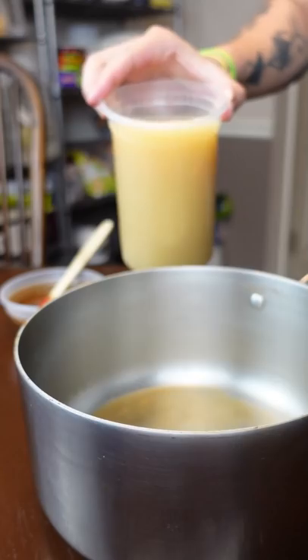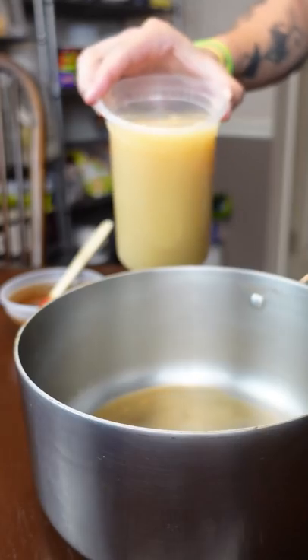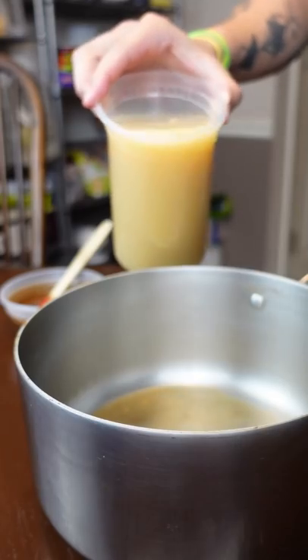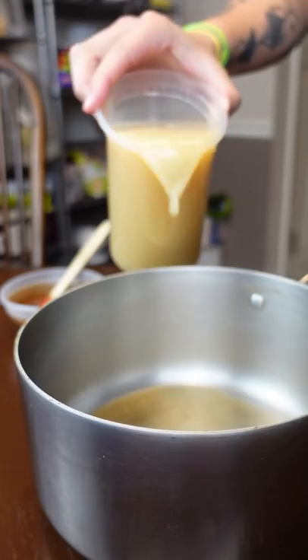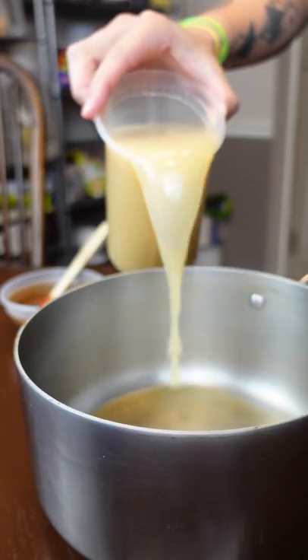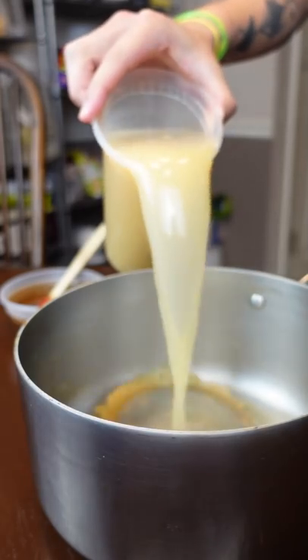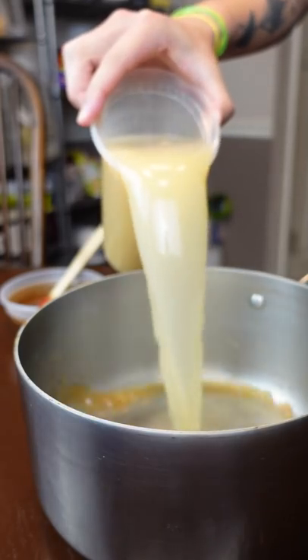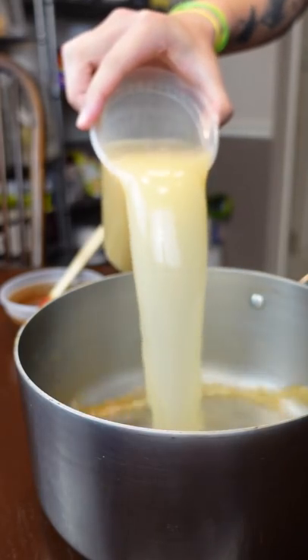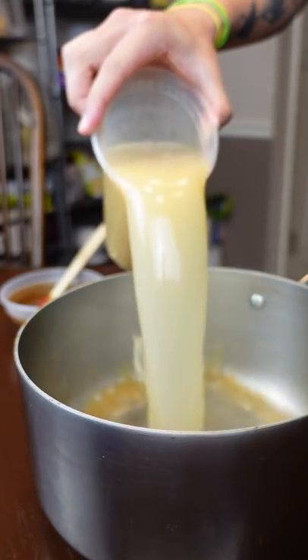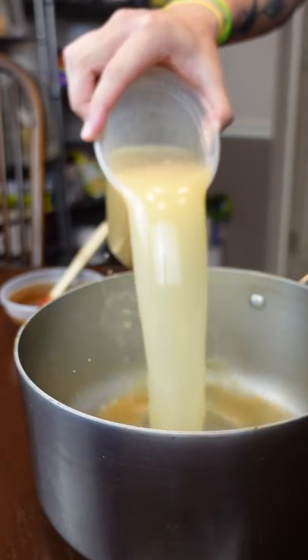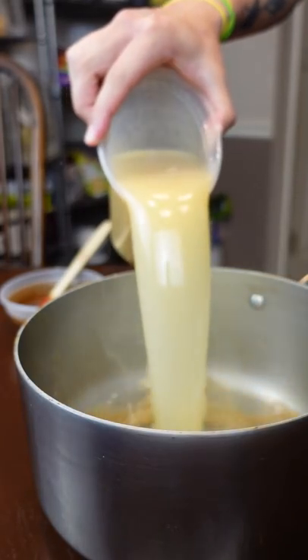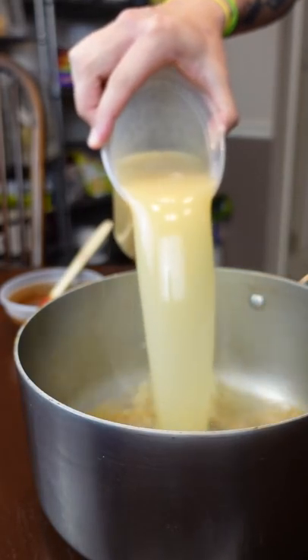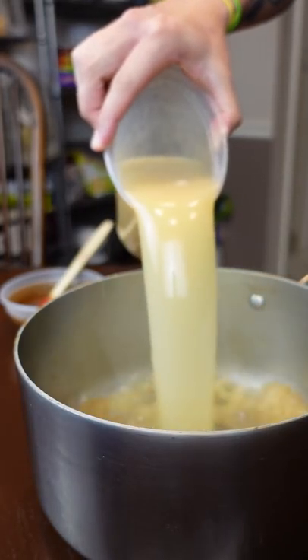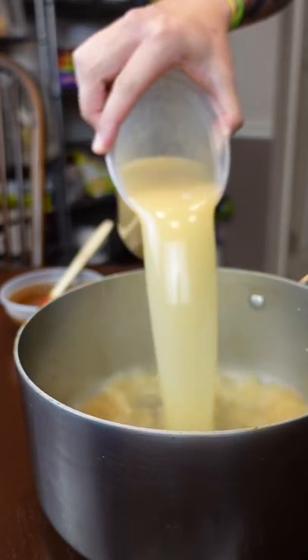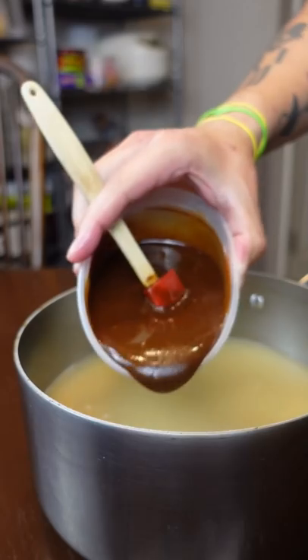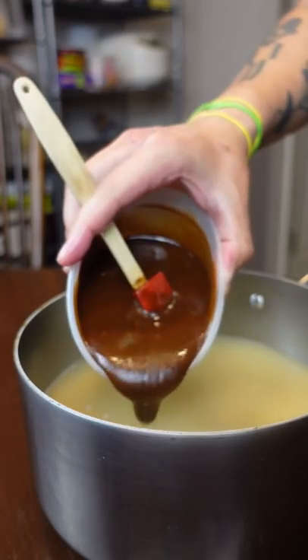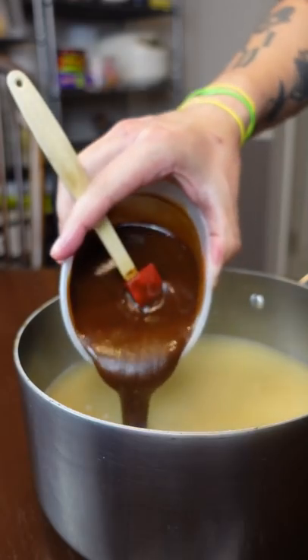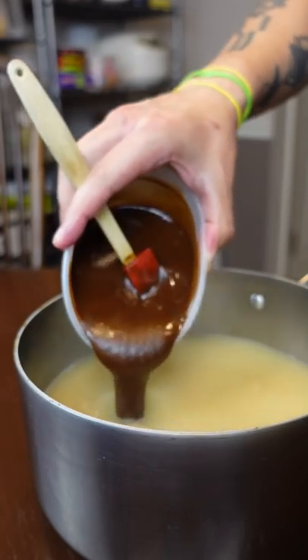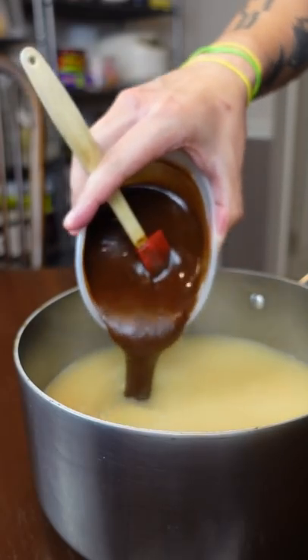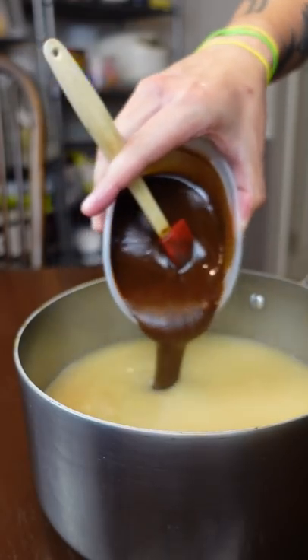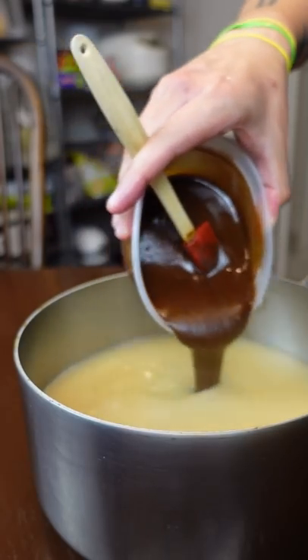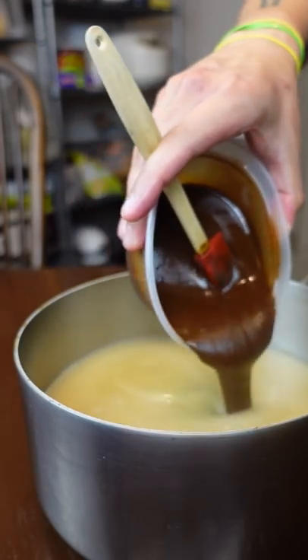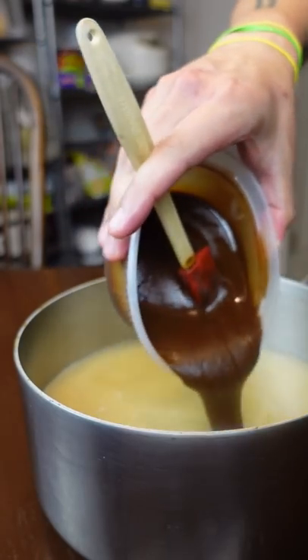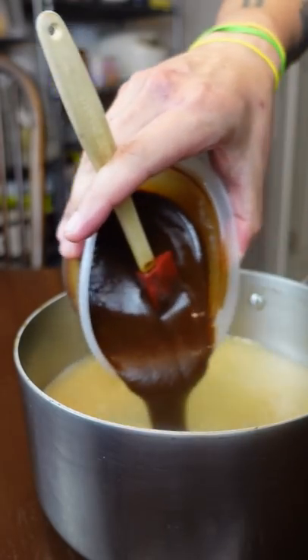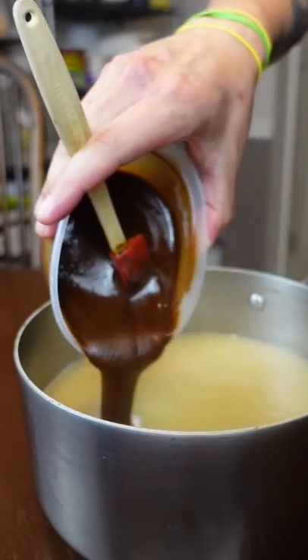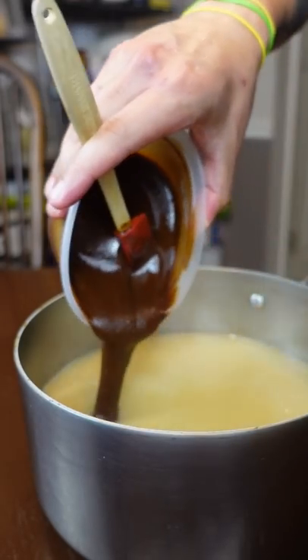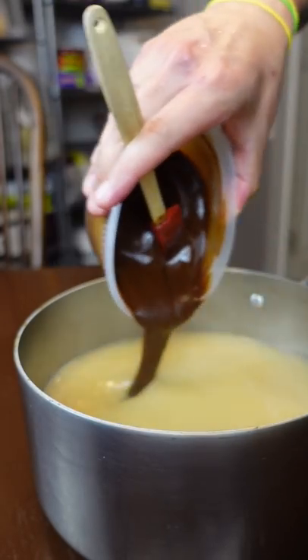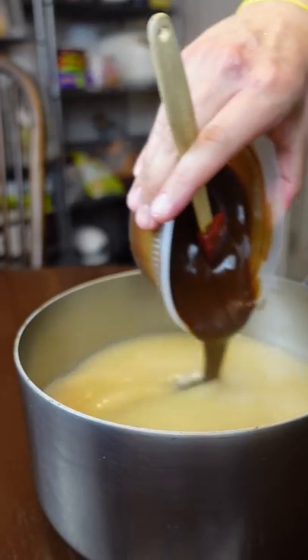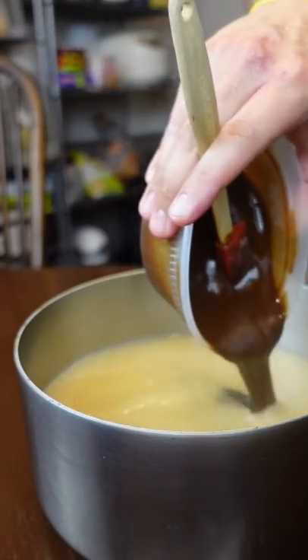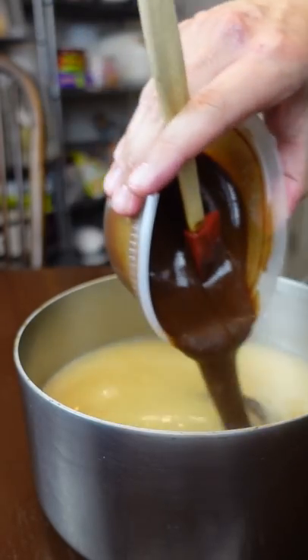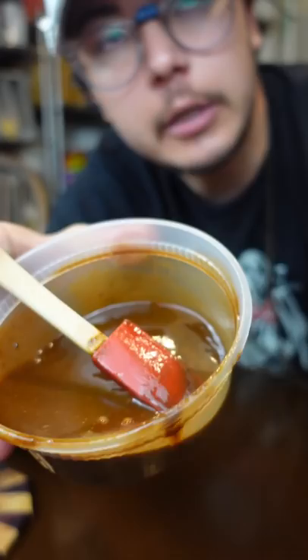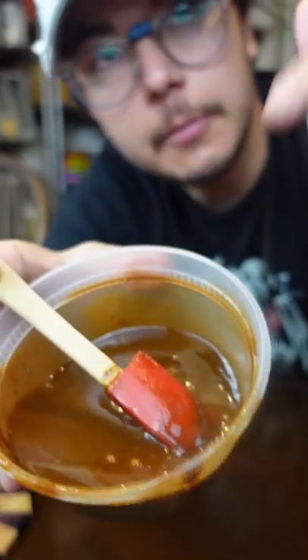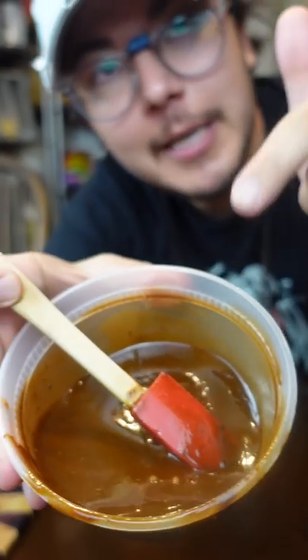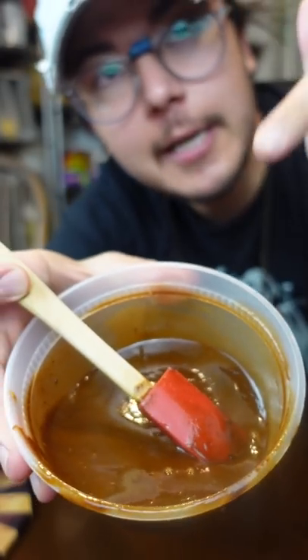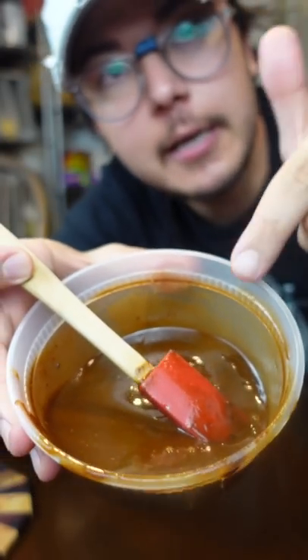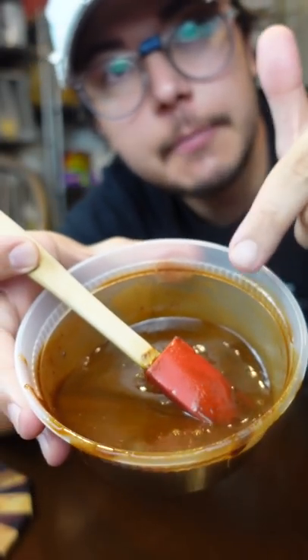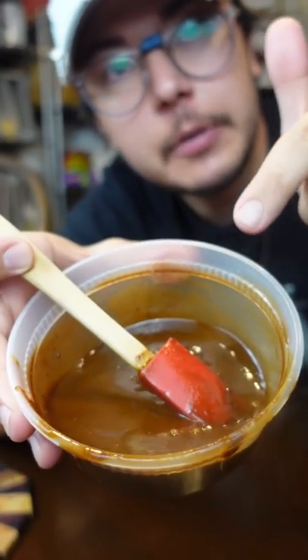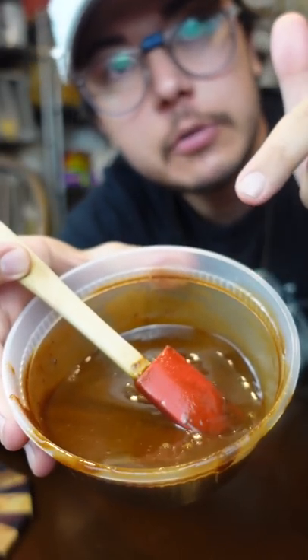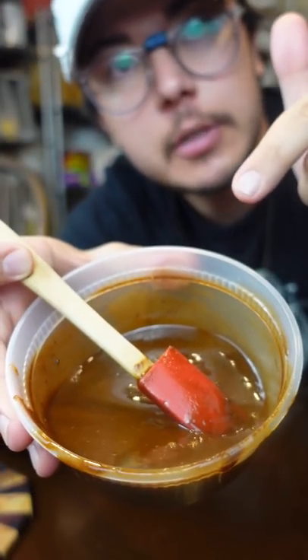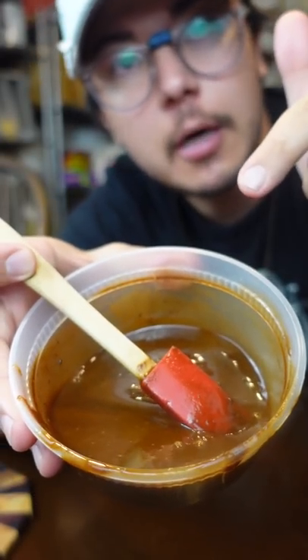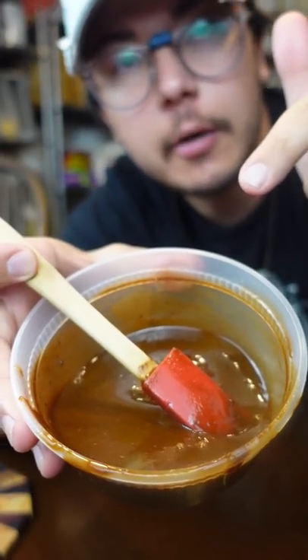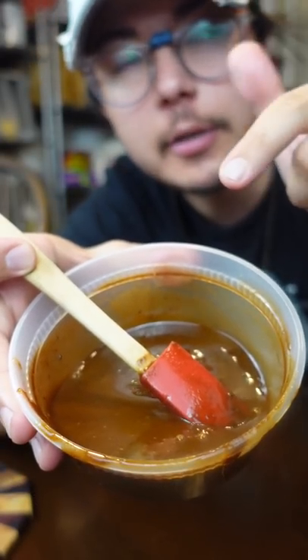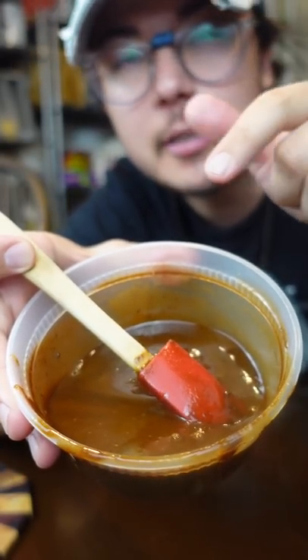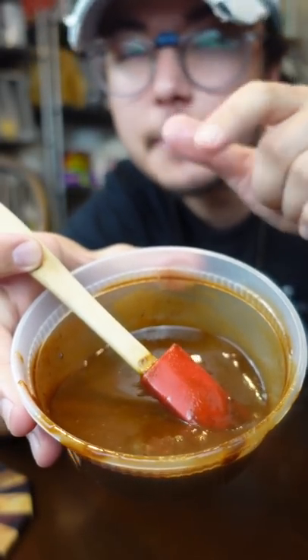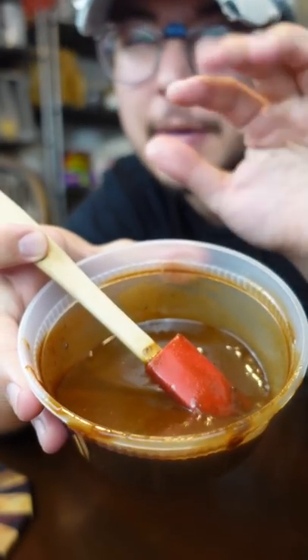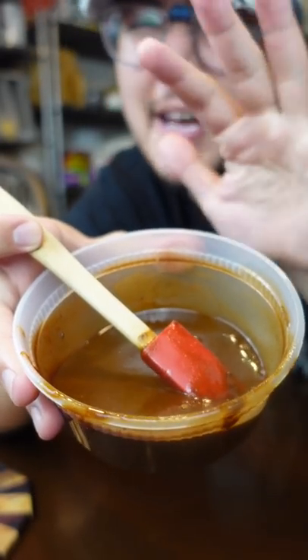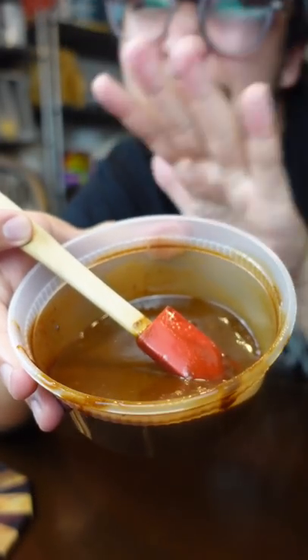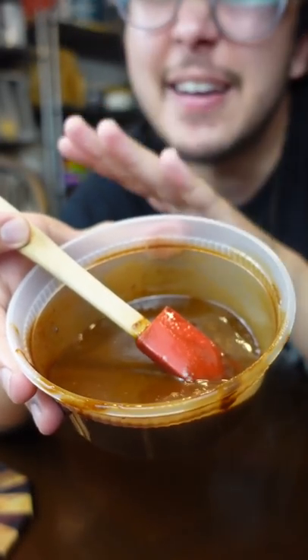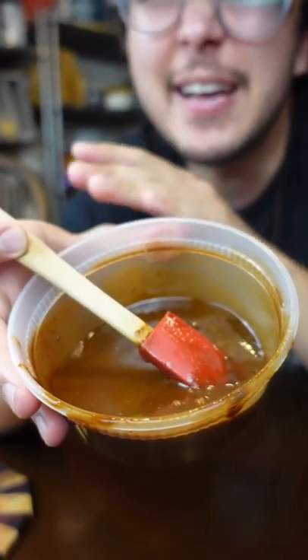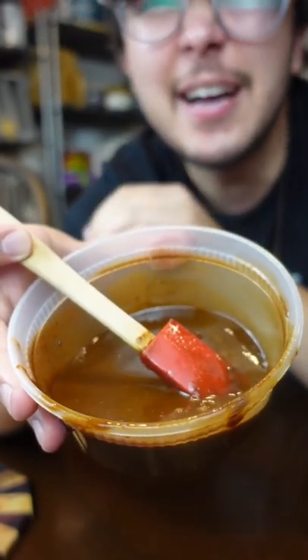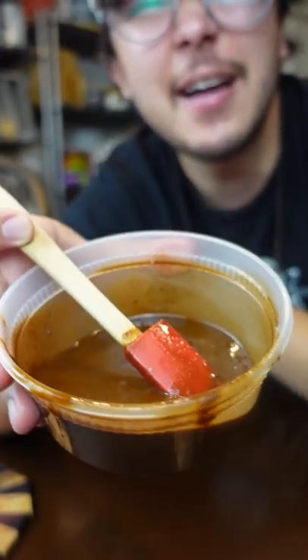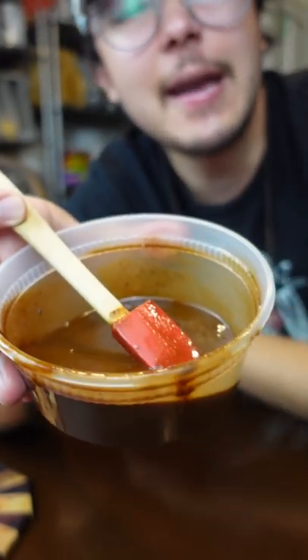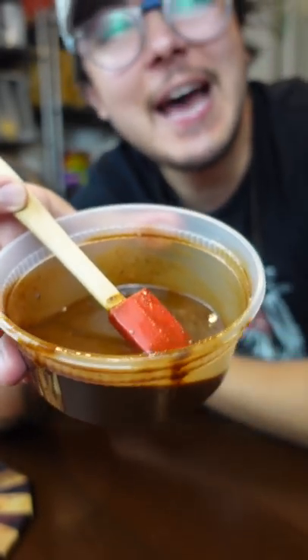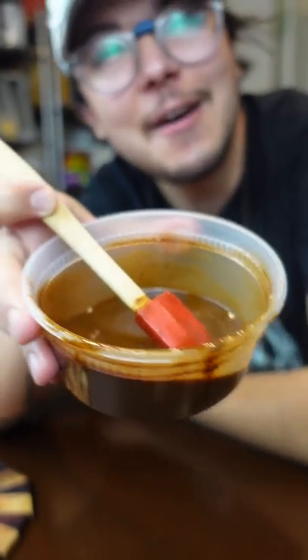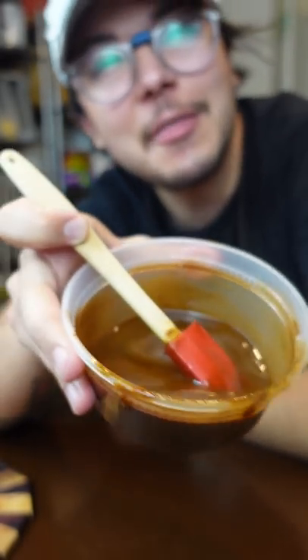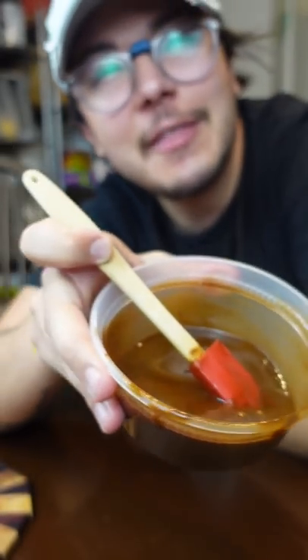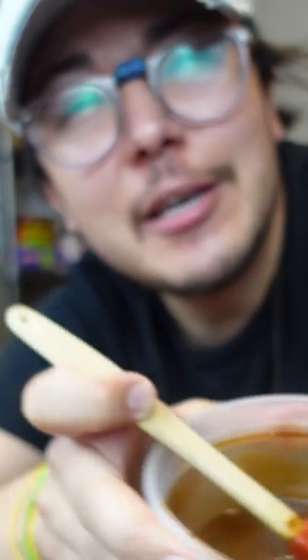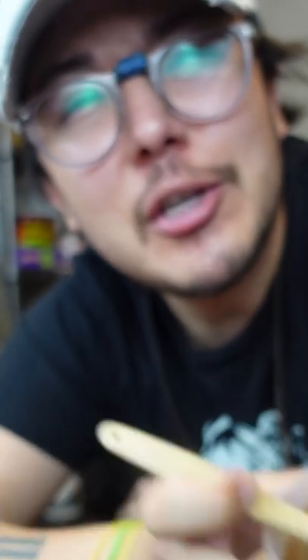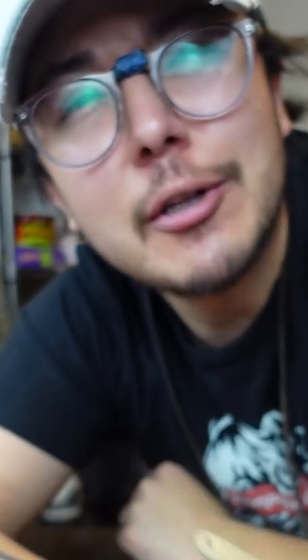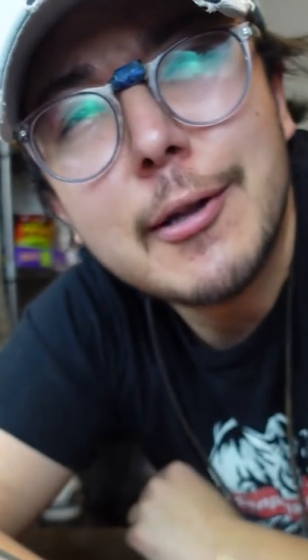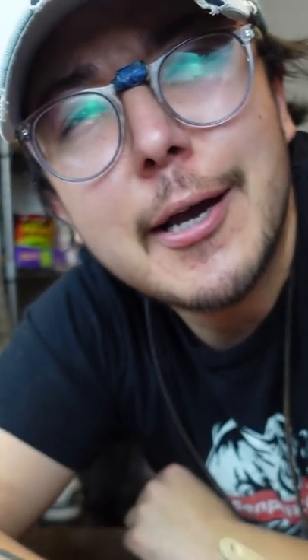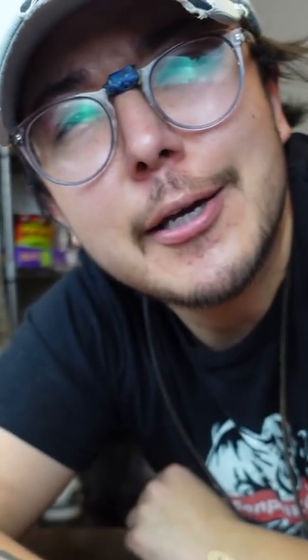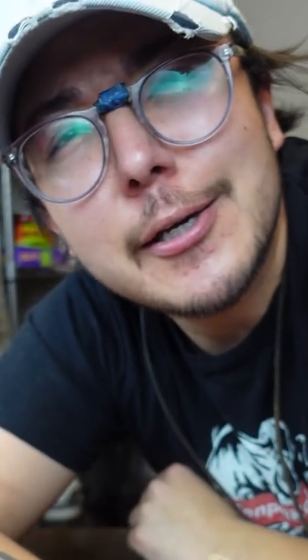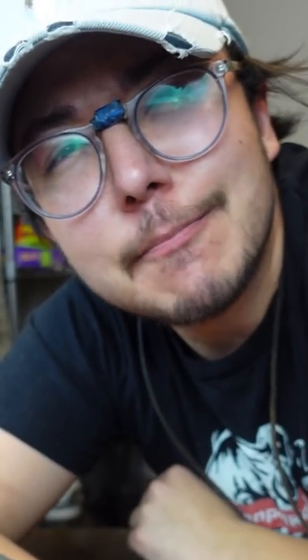Turkey stock. About half your Cajun roux — you might end up using all of it, depending on how thick you like it.